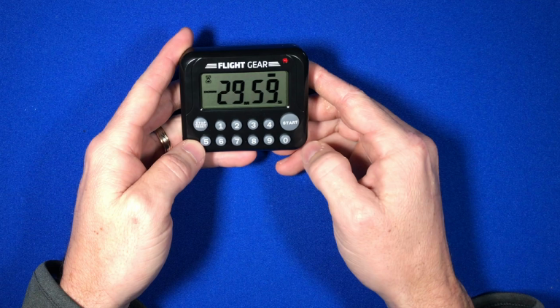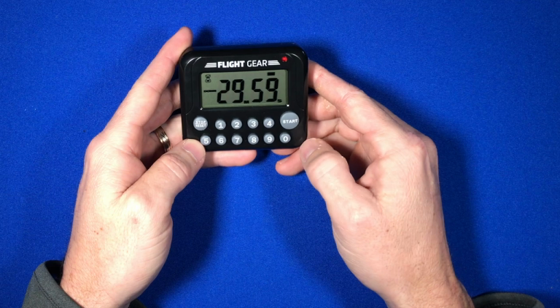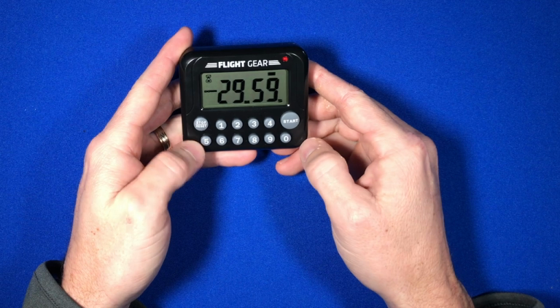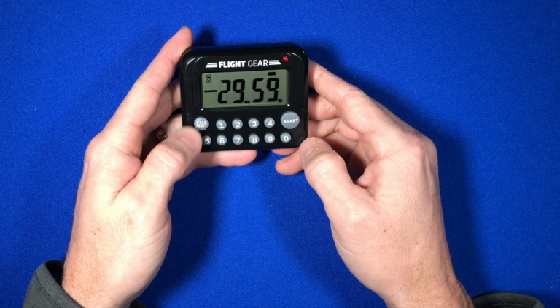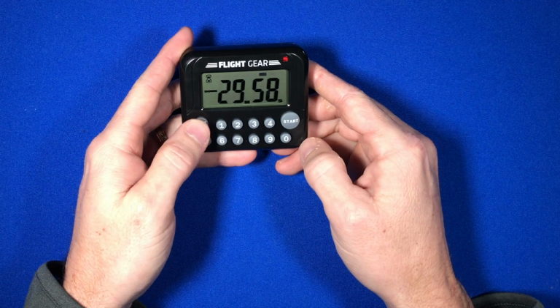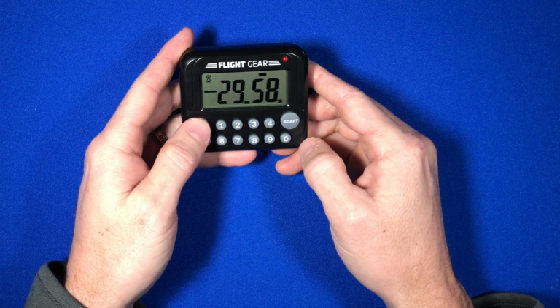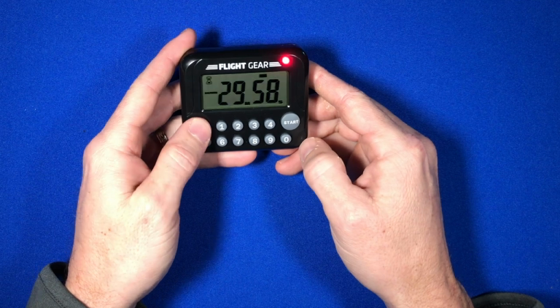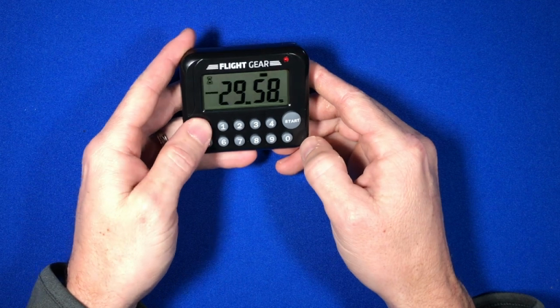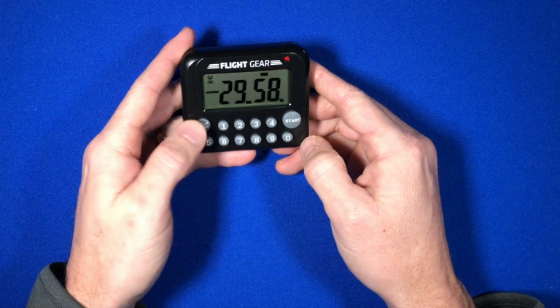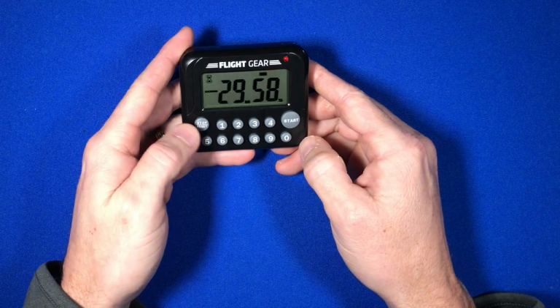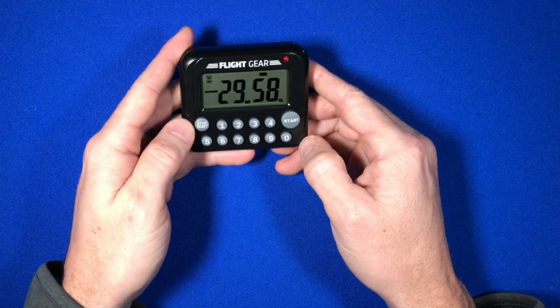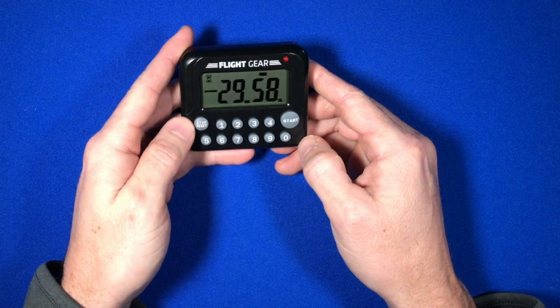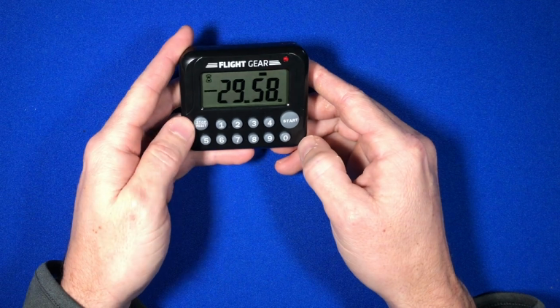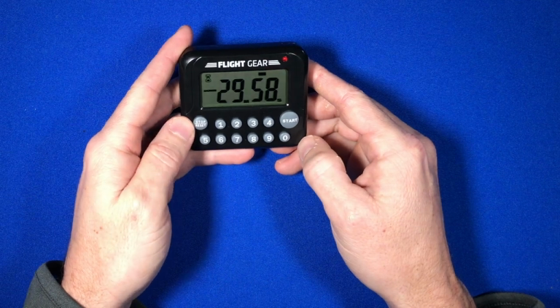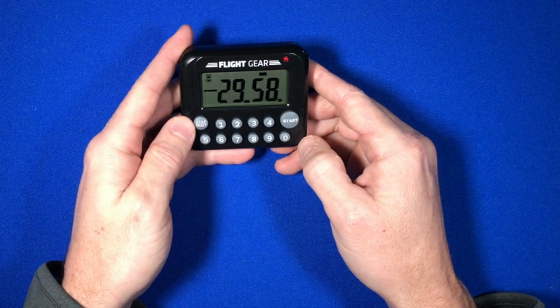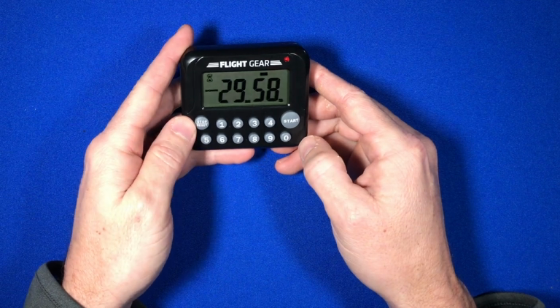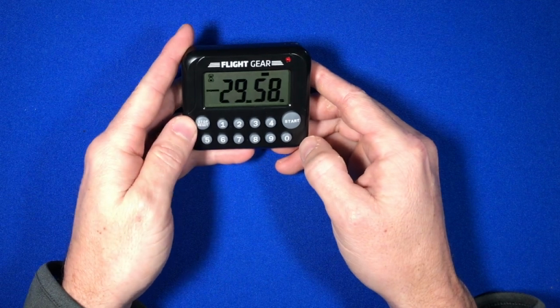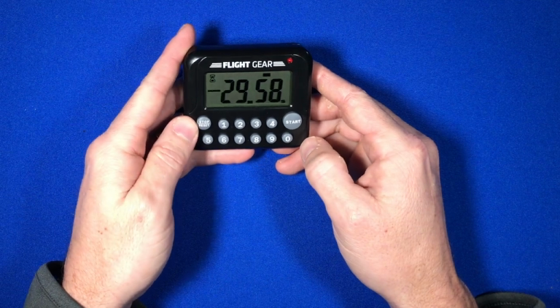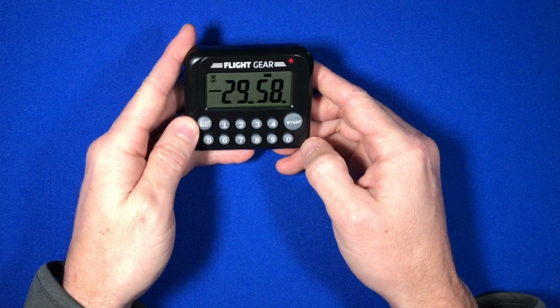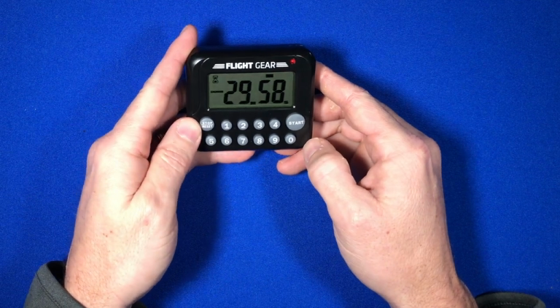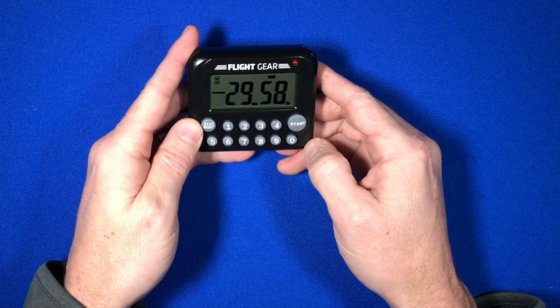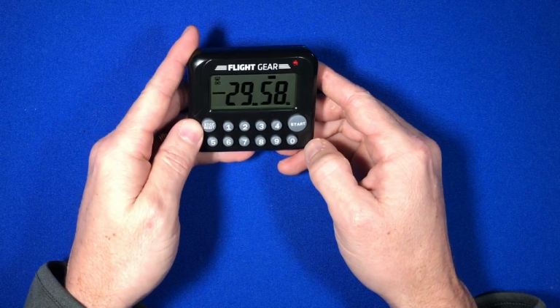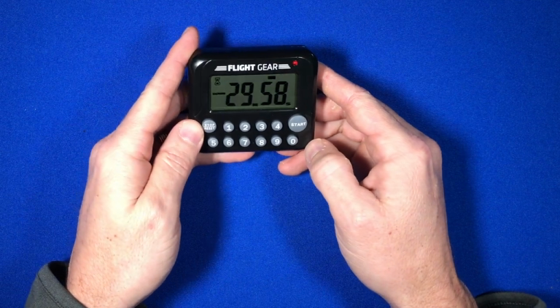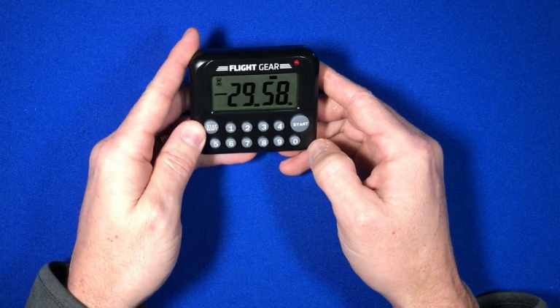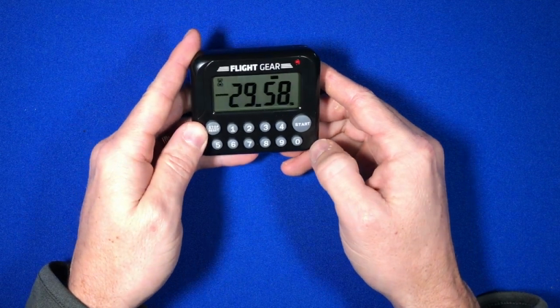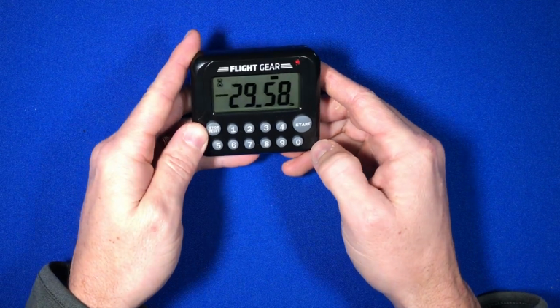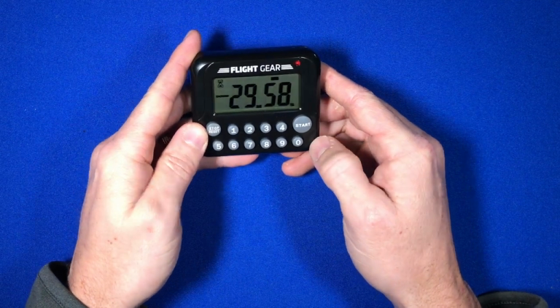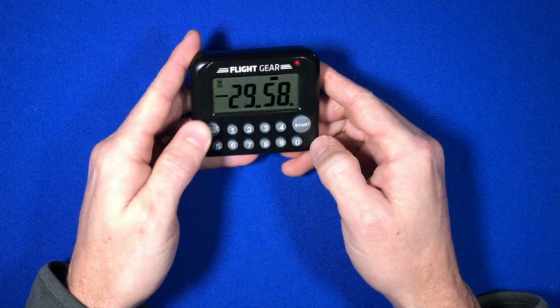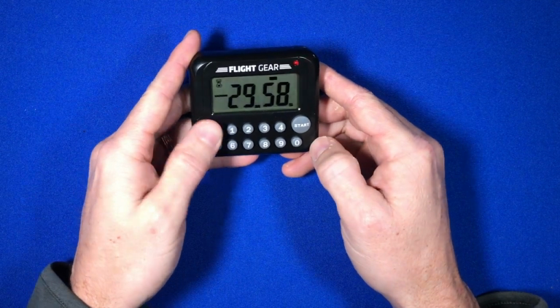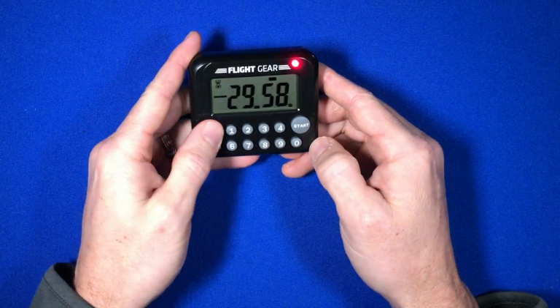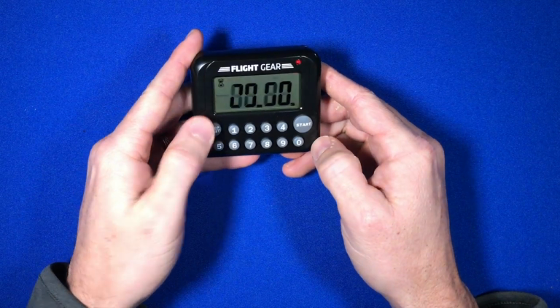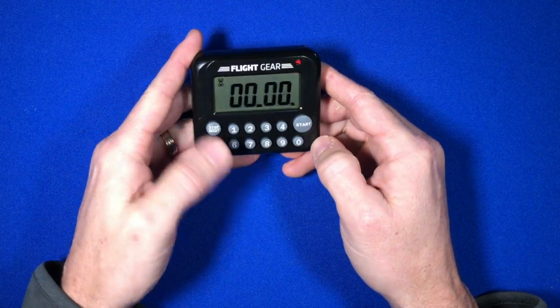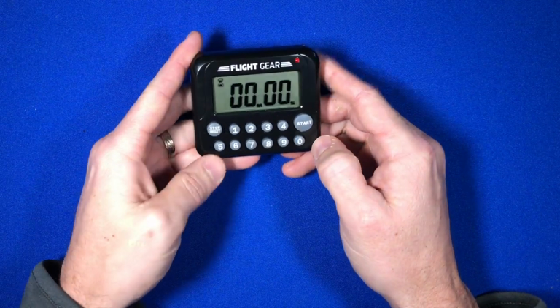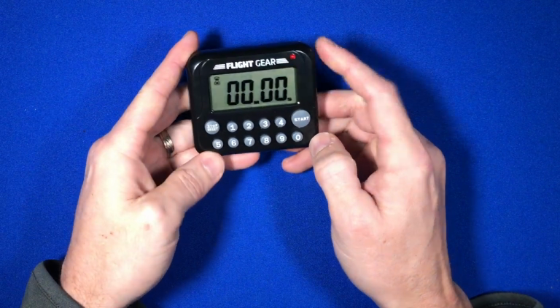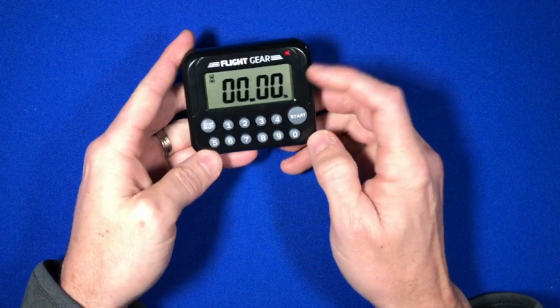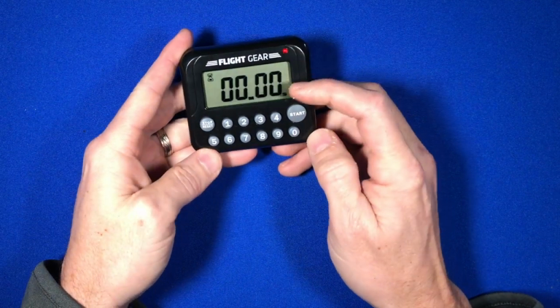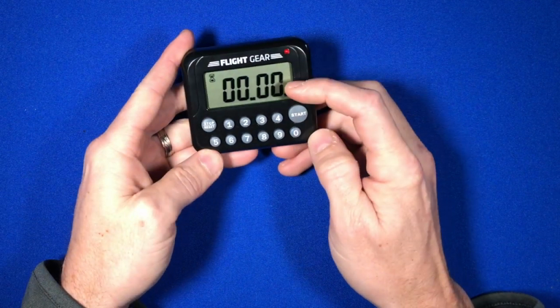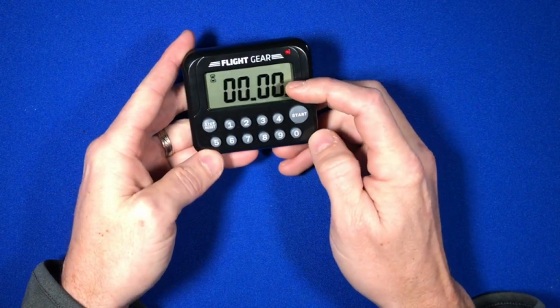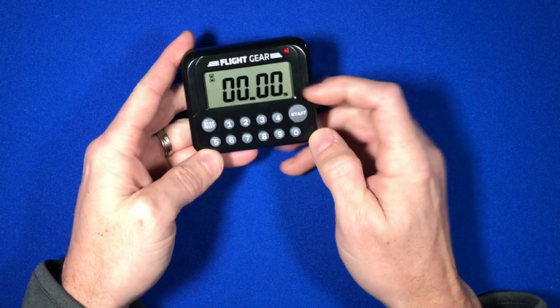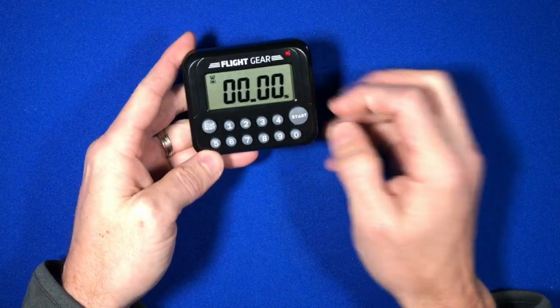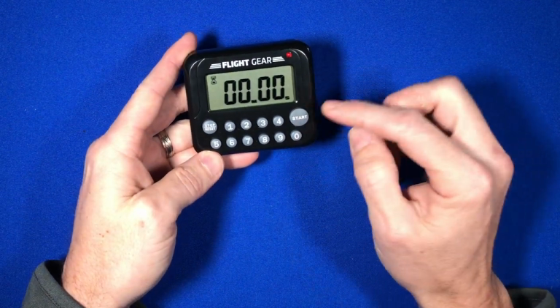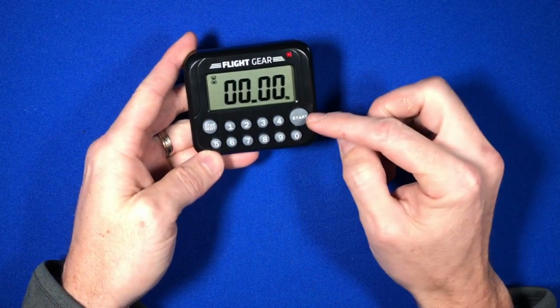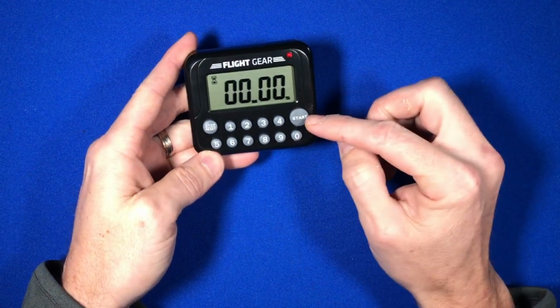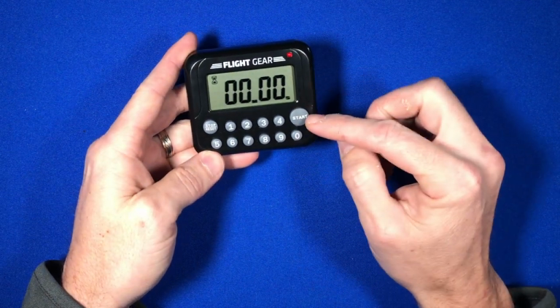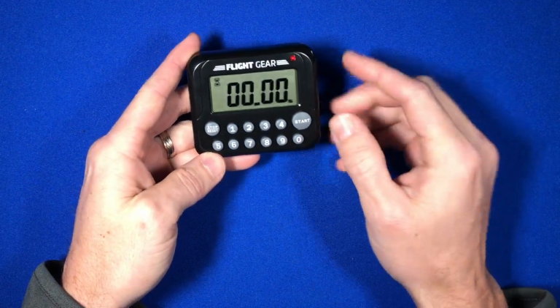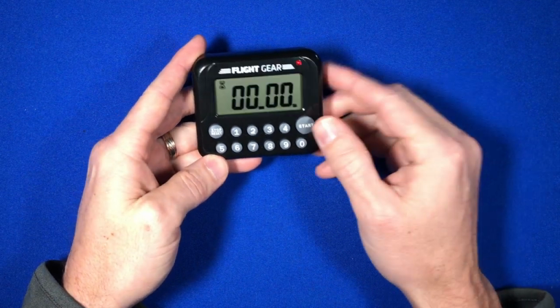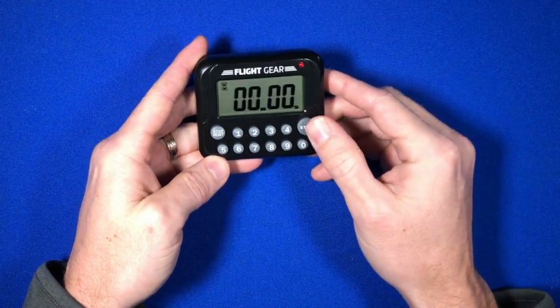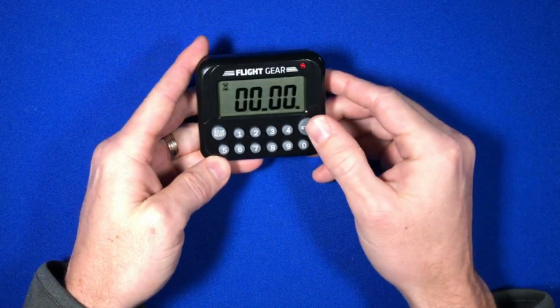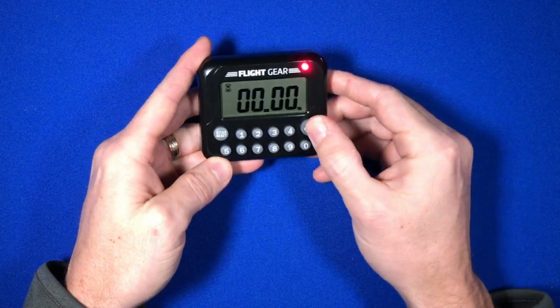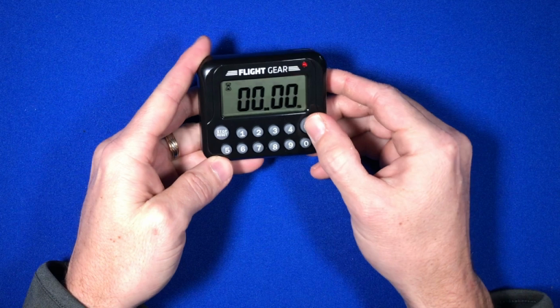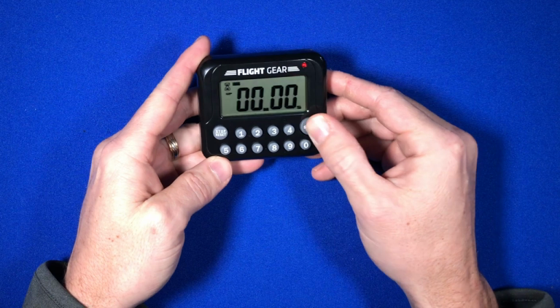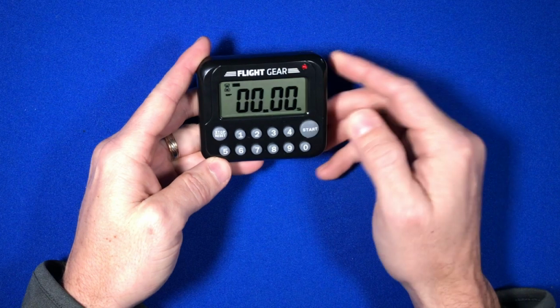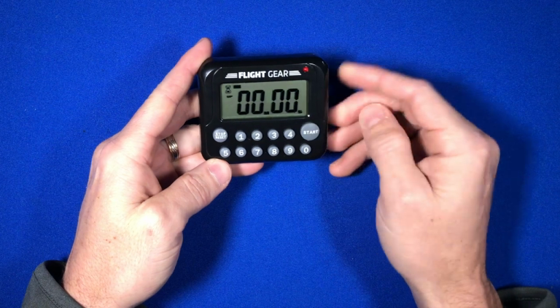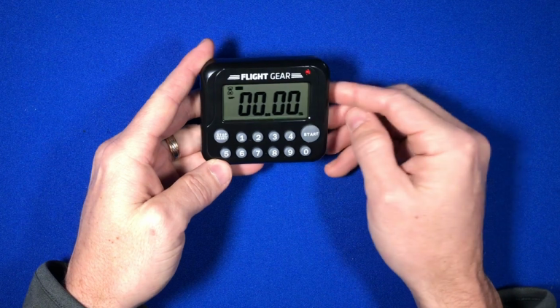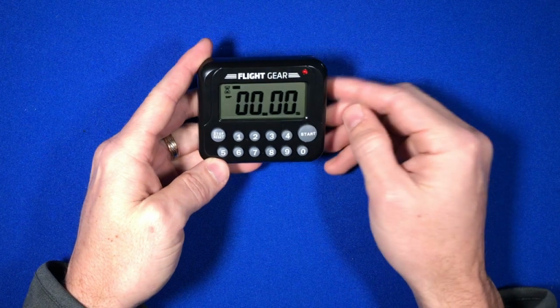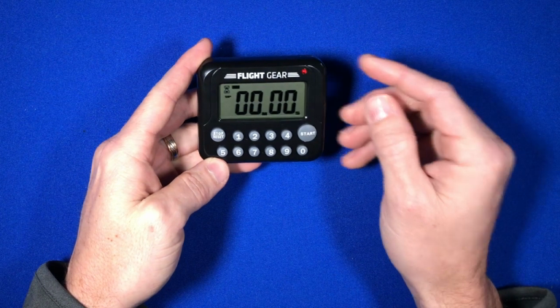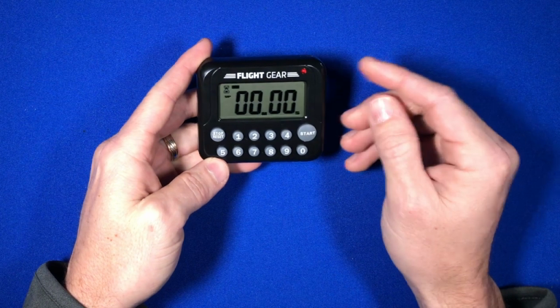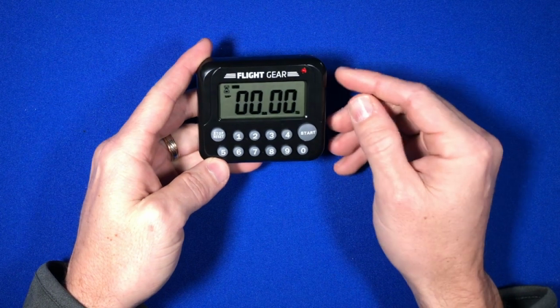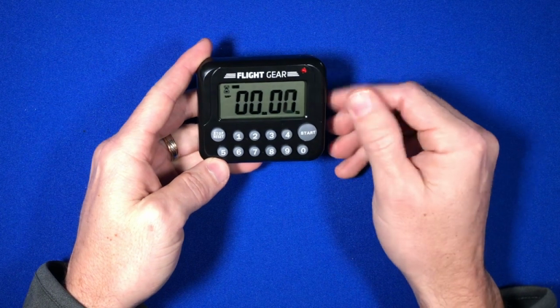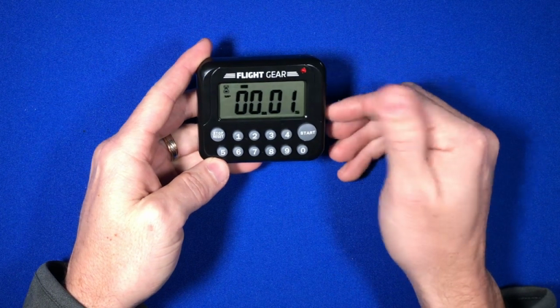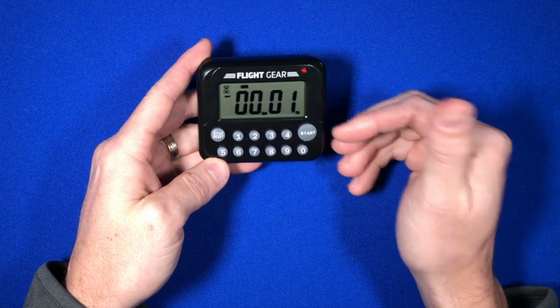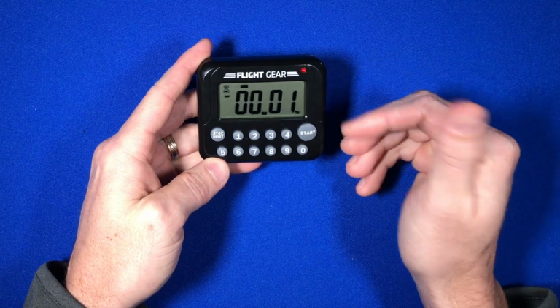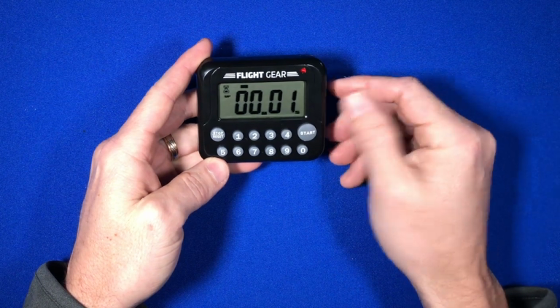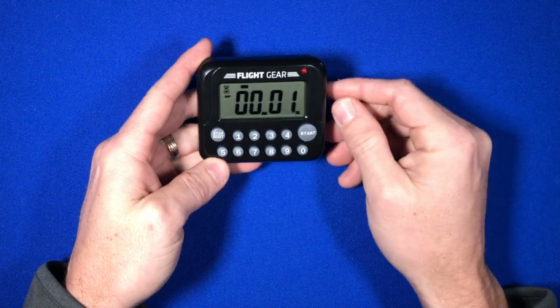If you prefer to use this as just a count up timer, you can start at zero and hit the start button. It will continue to count up.